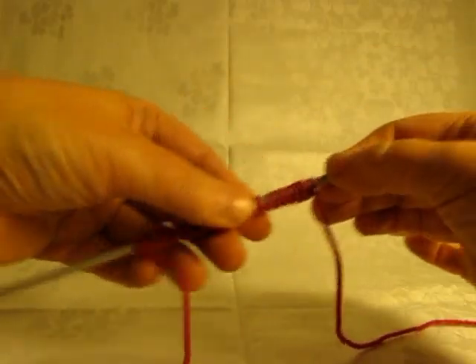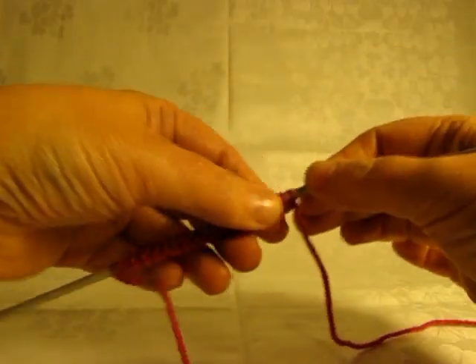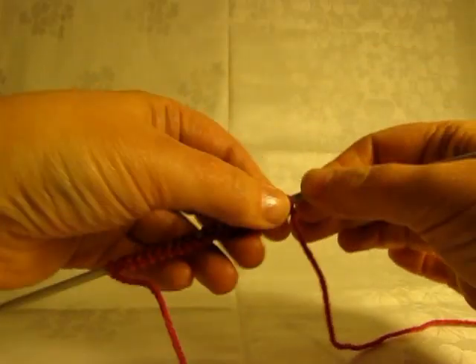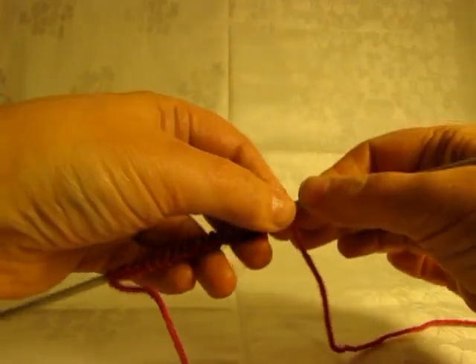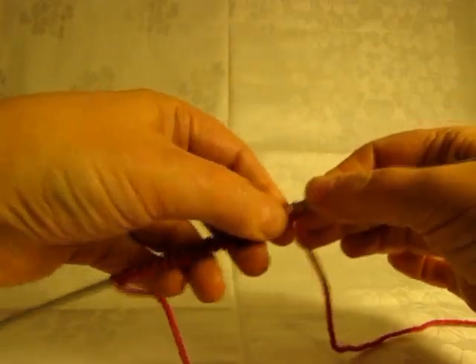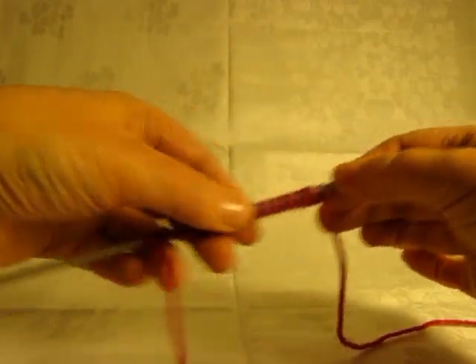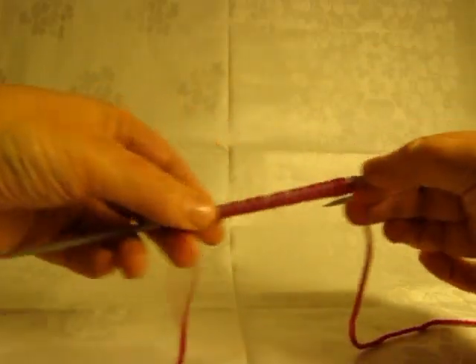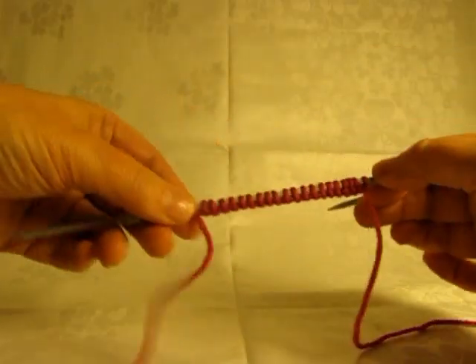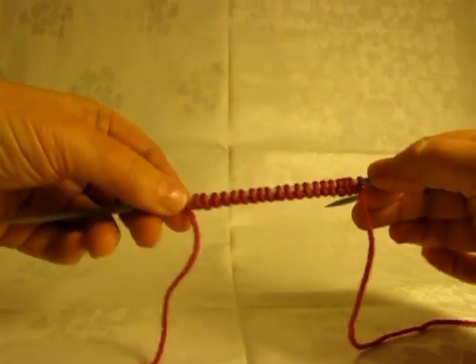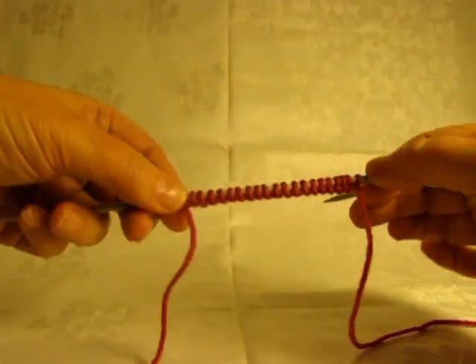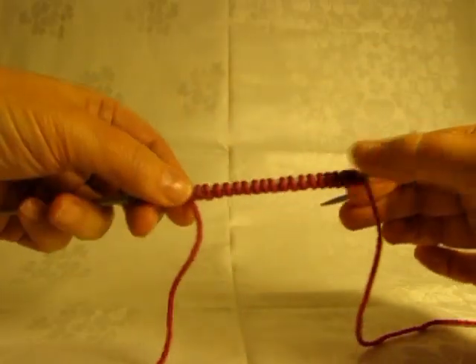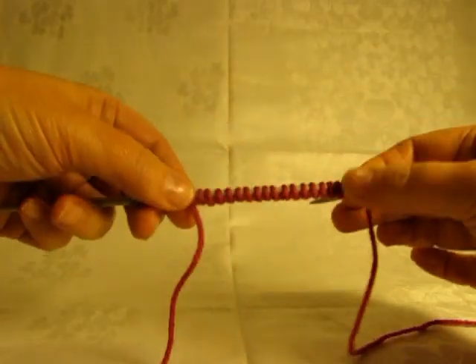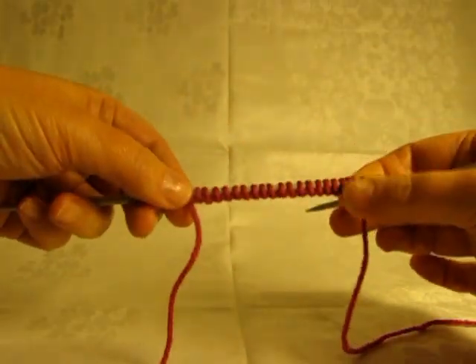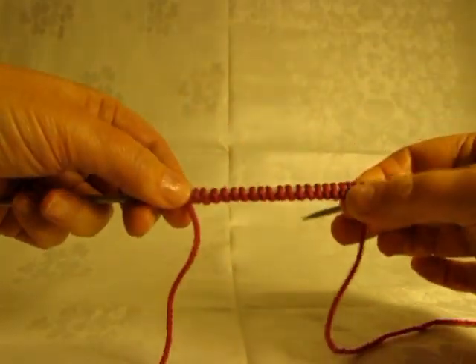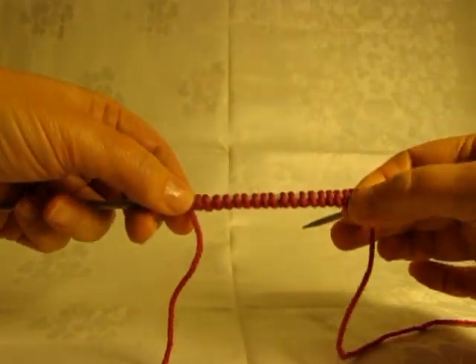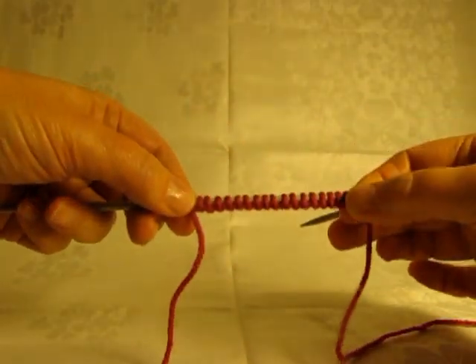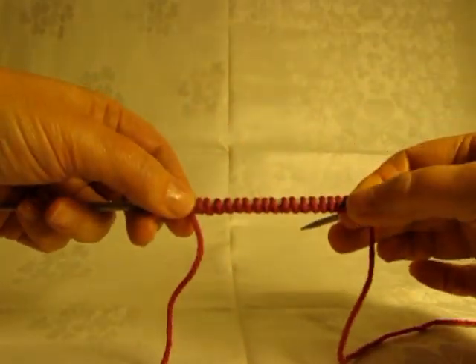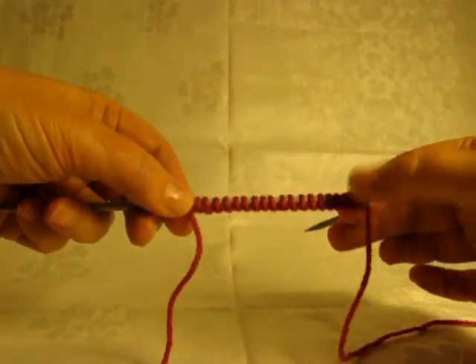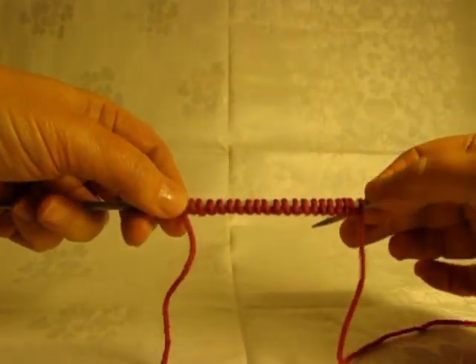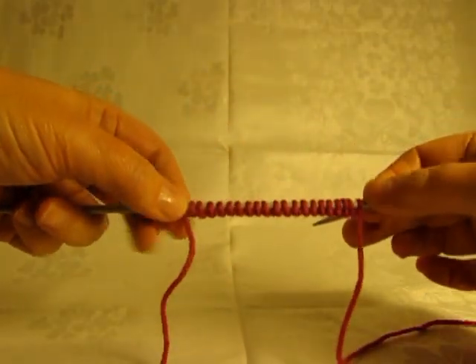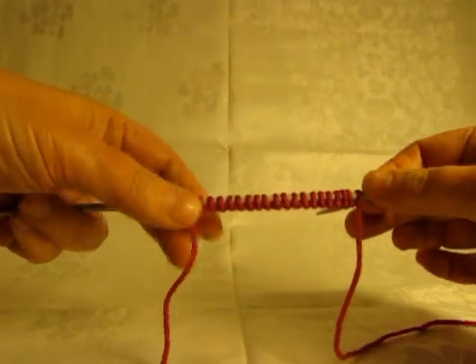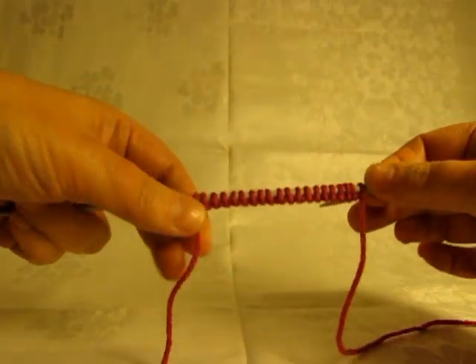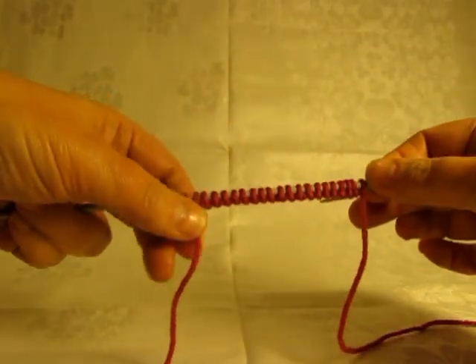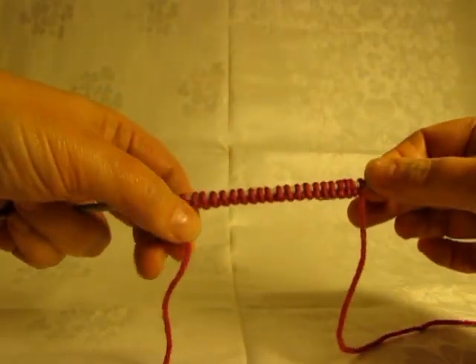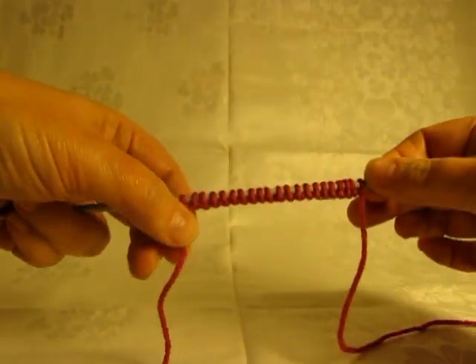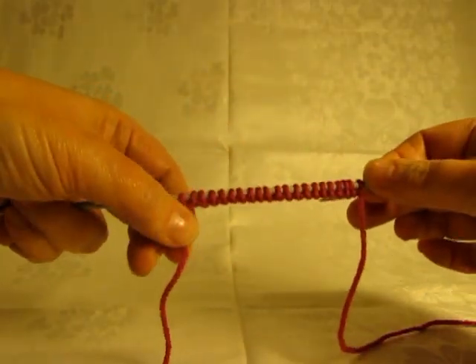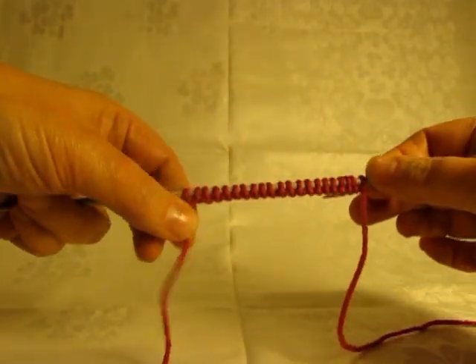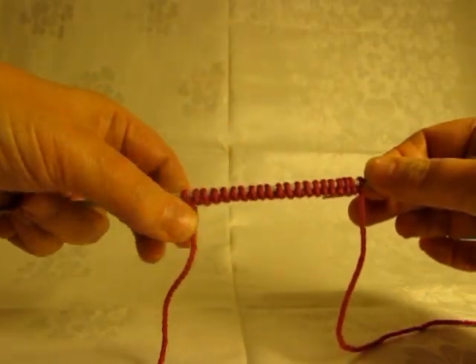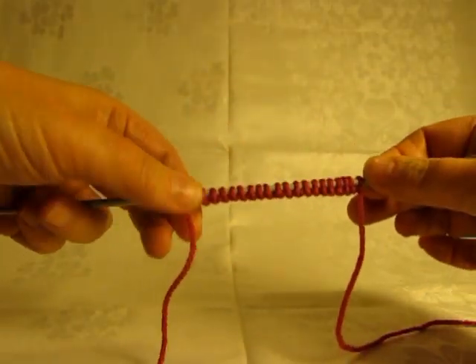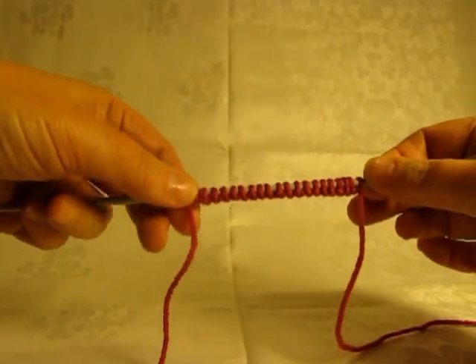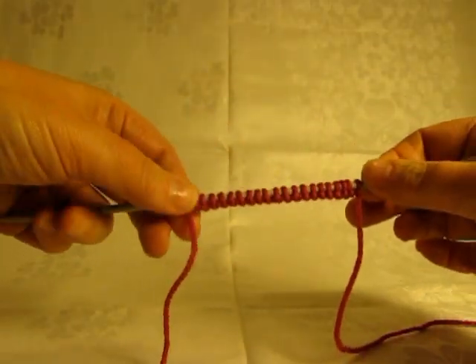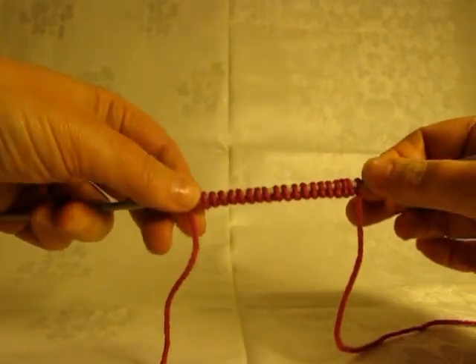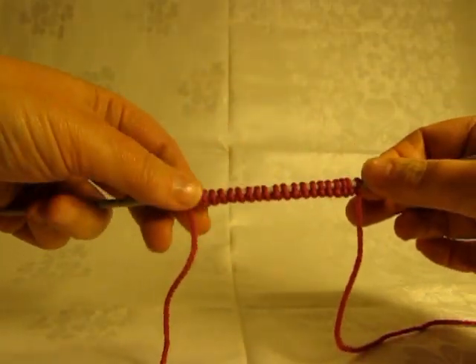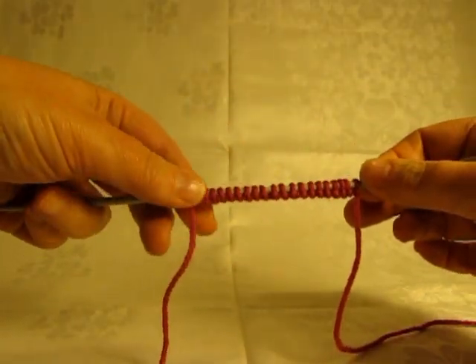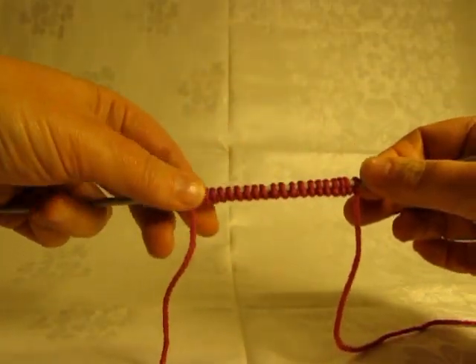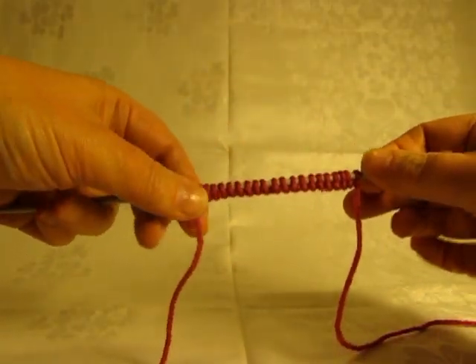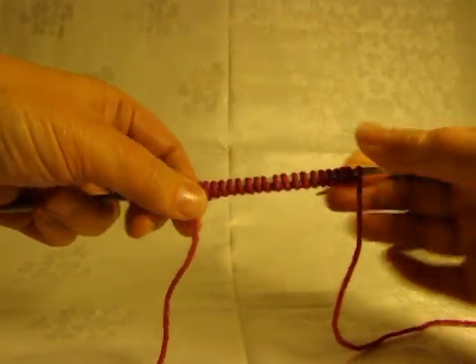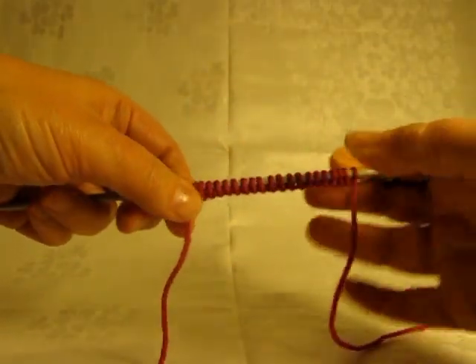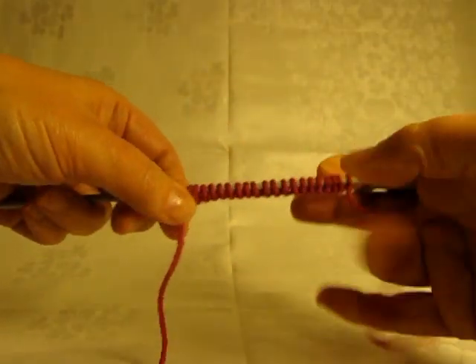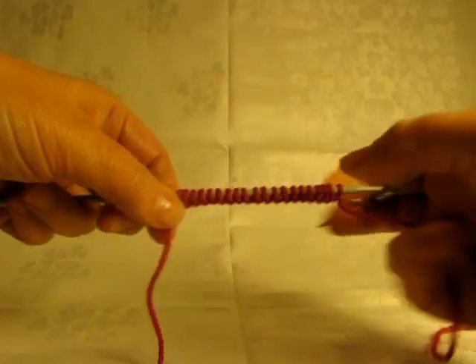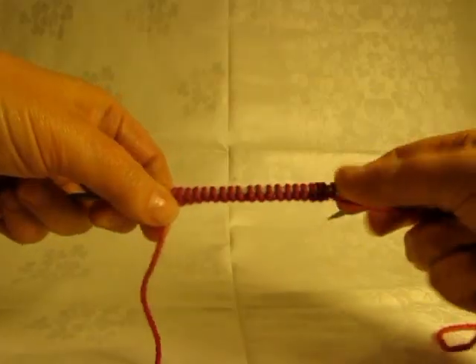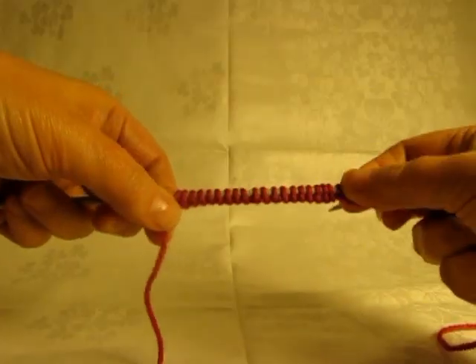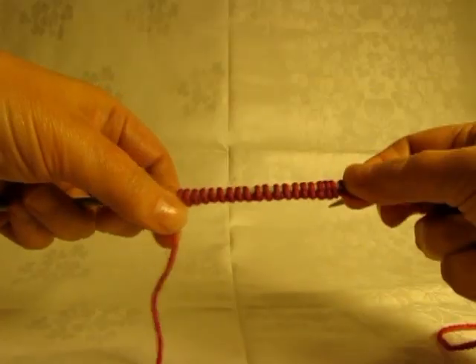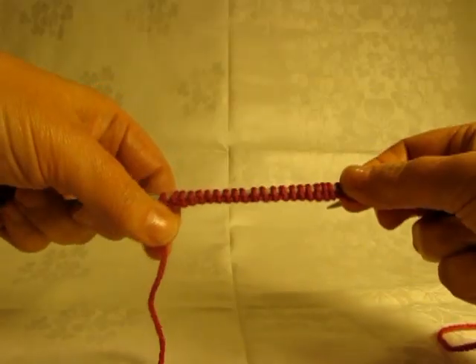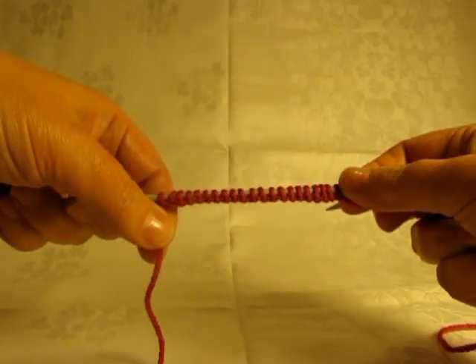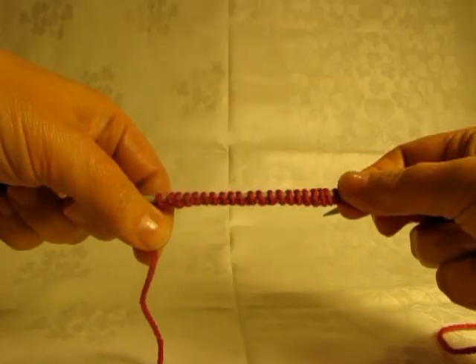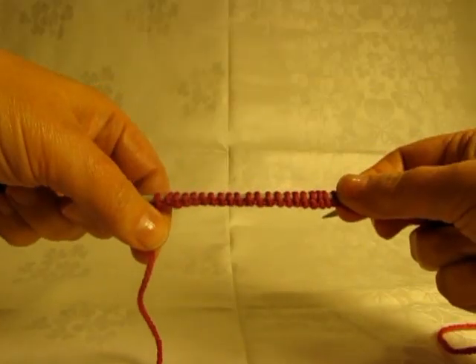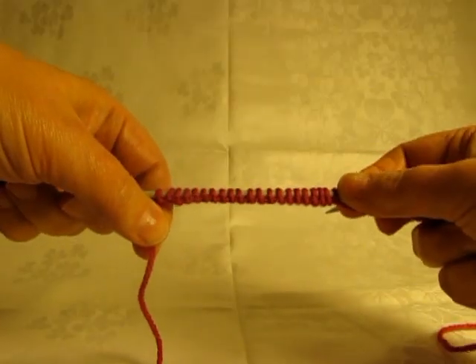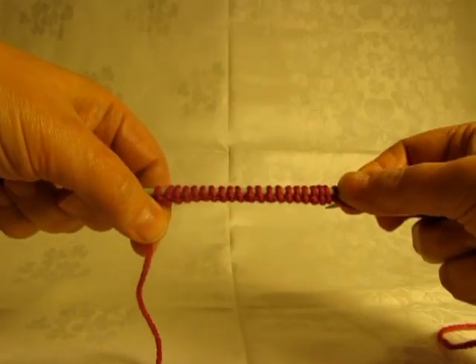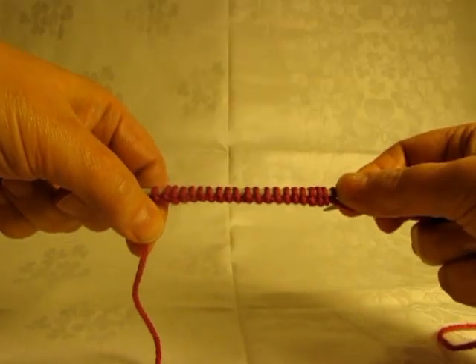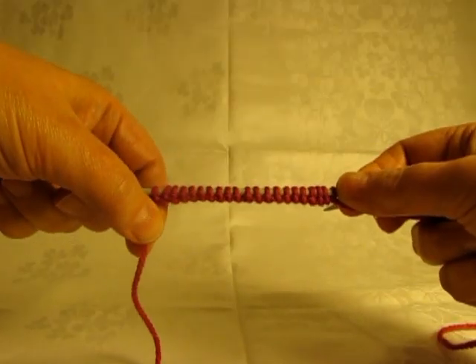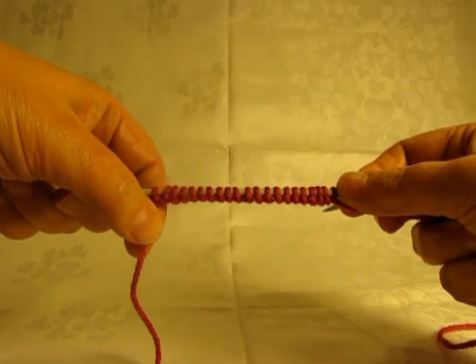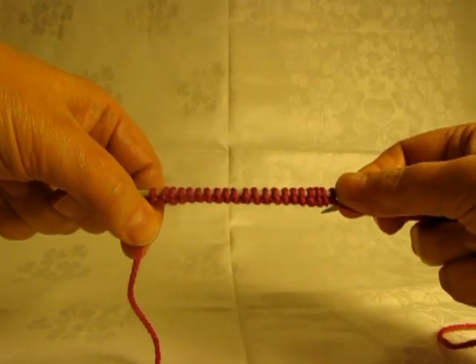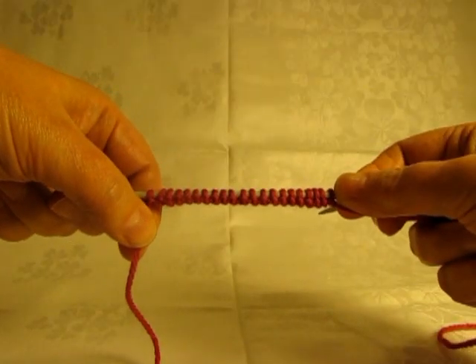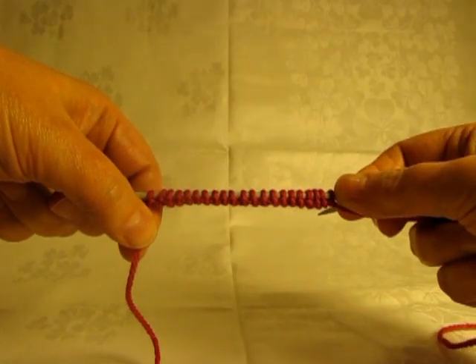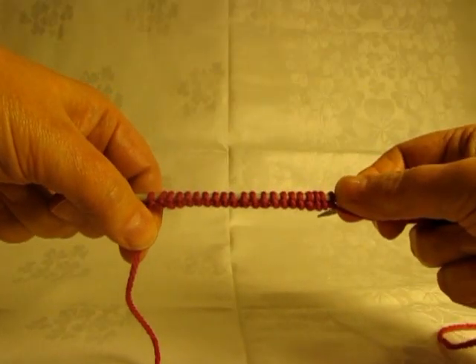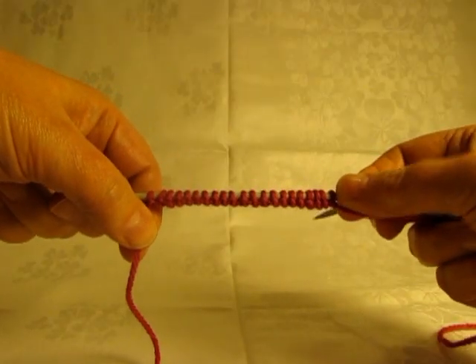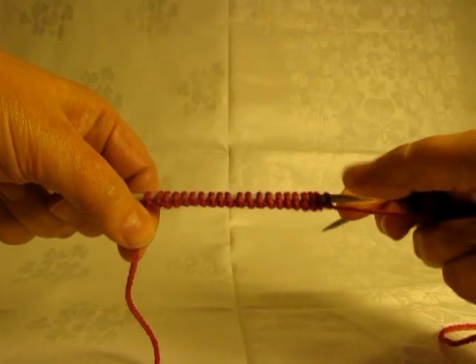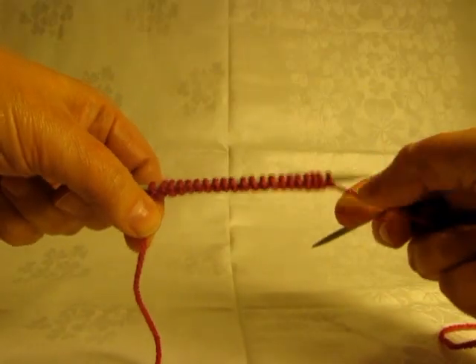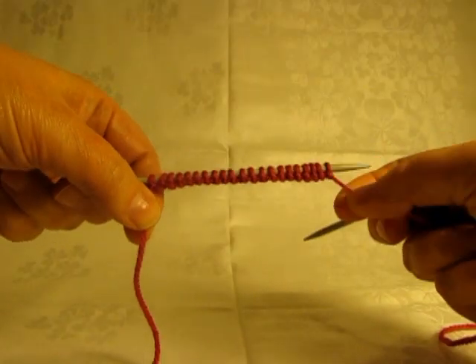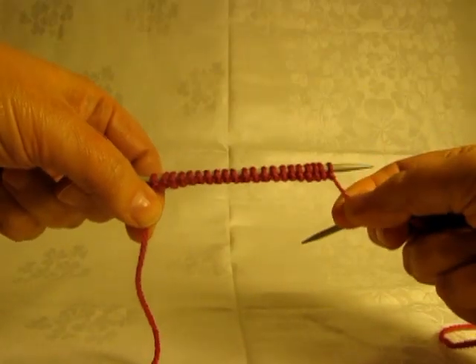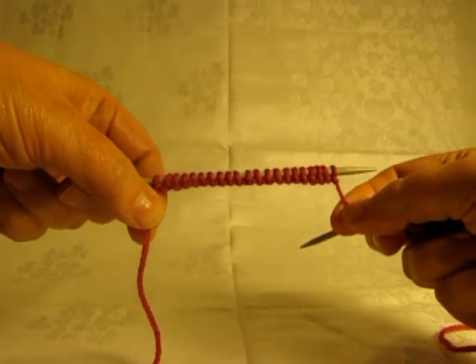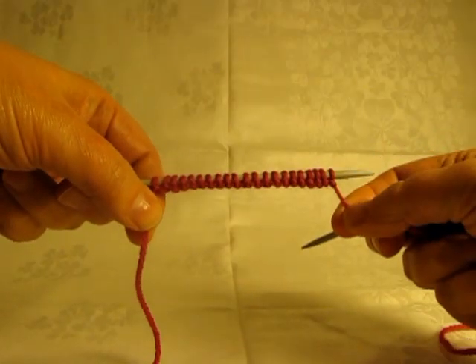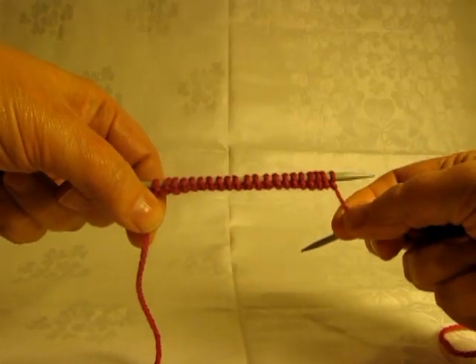There you are — an alternative way of doing the stretchy slipknot cast-on.